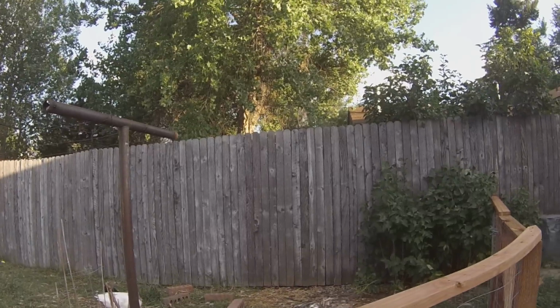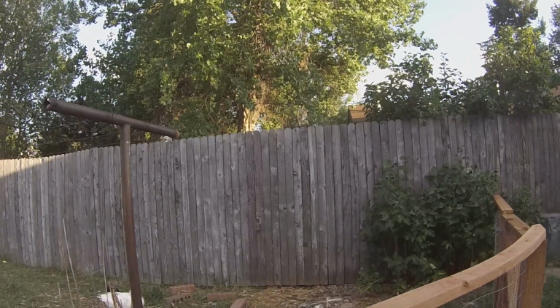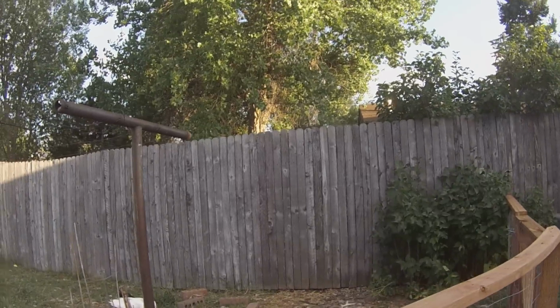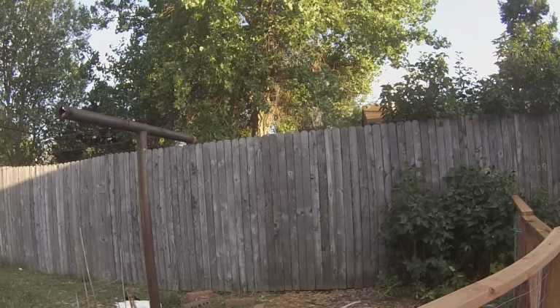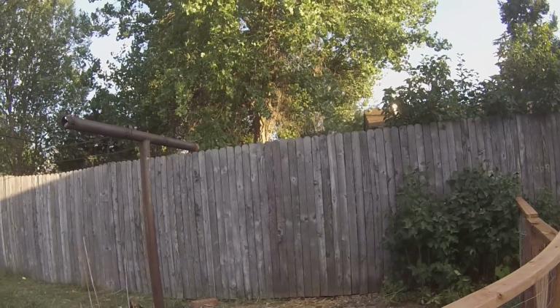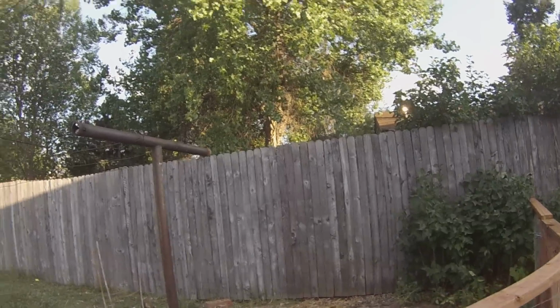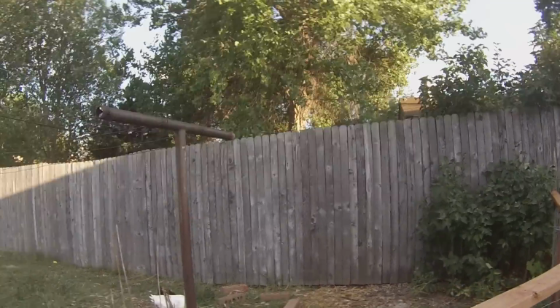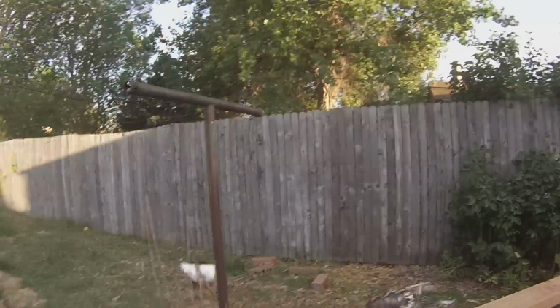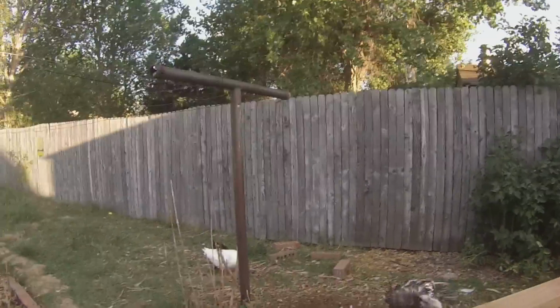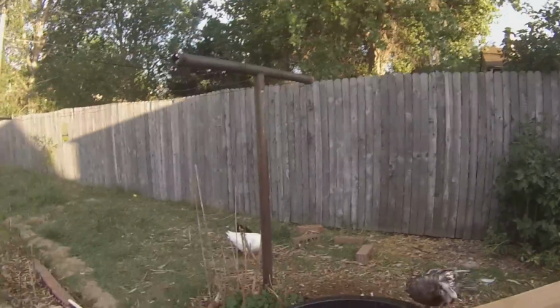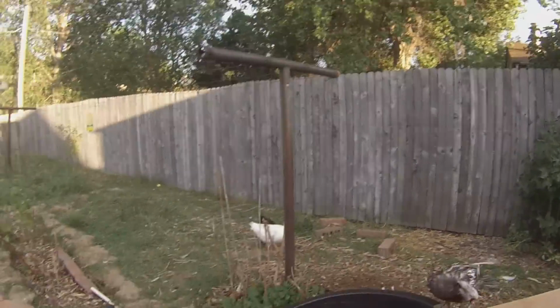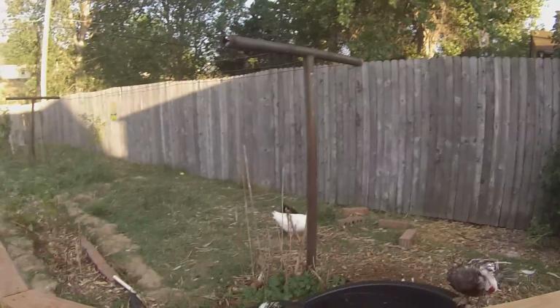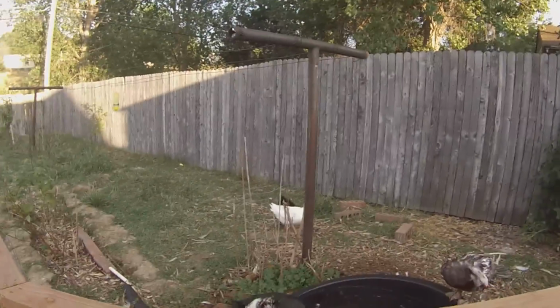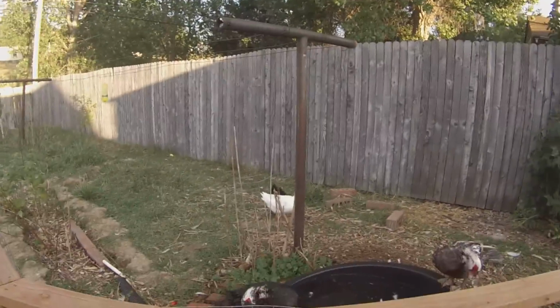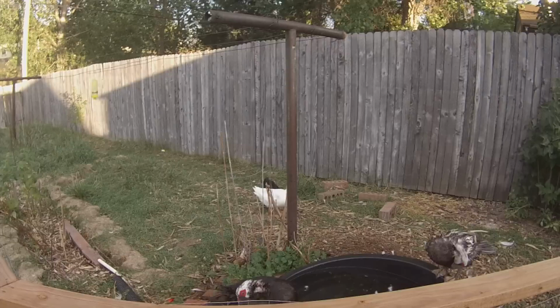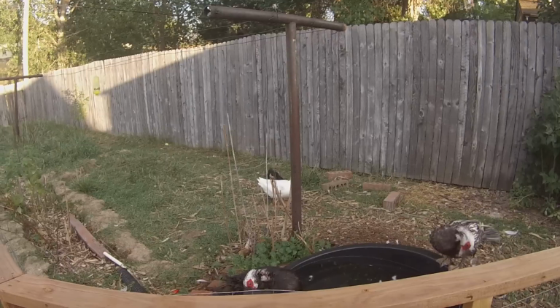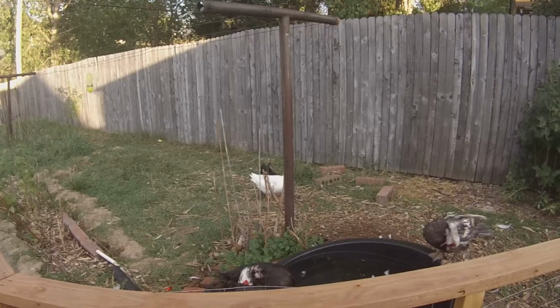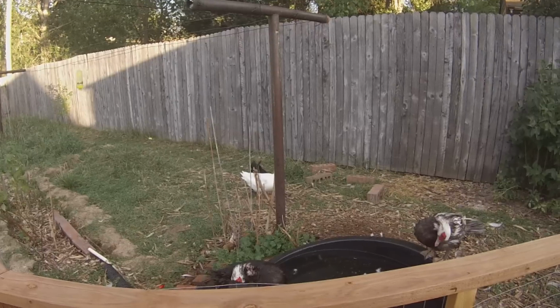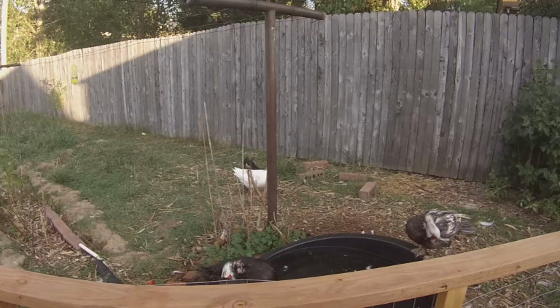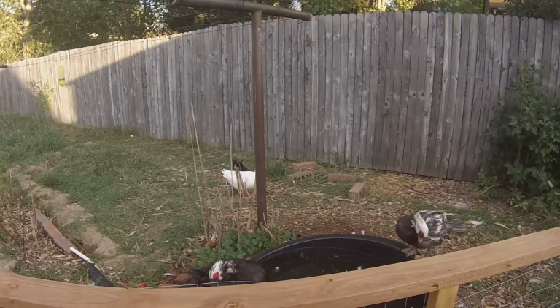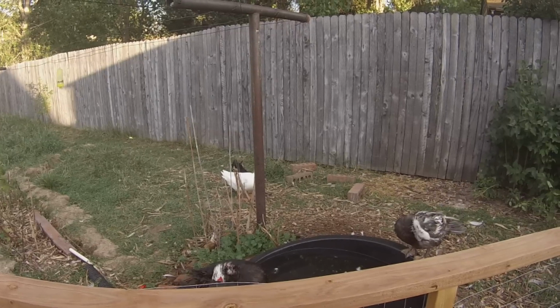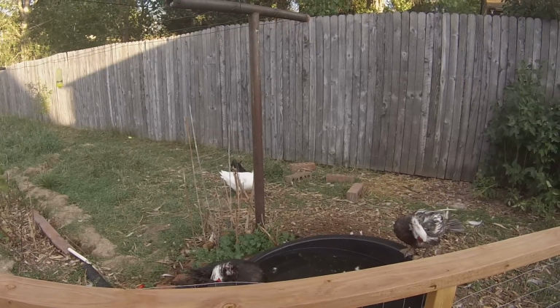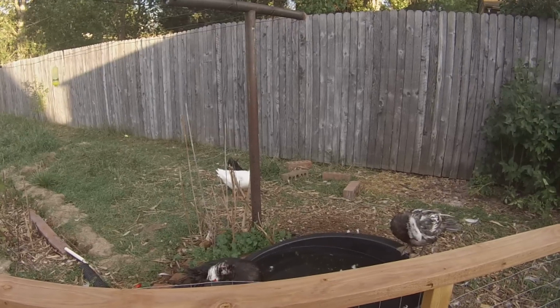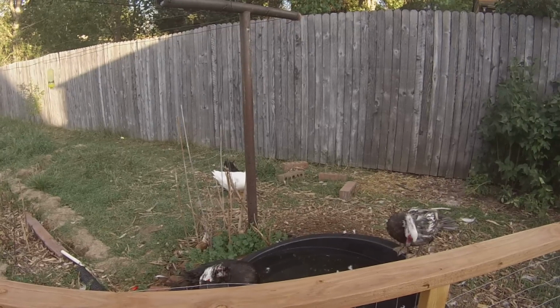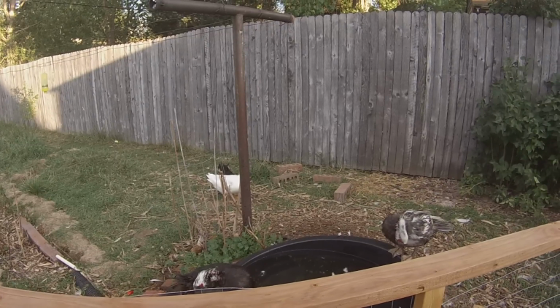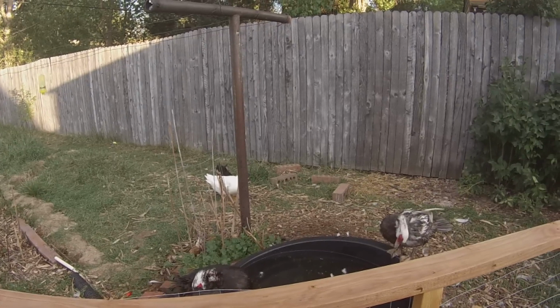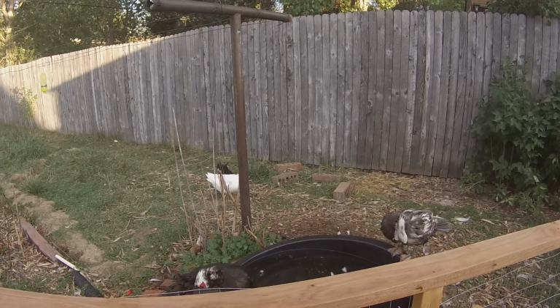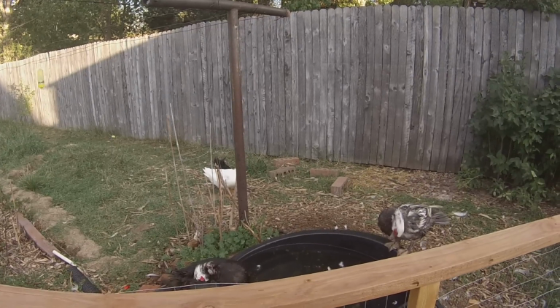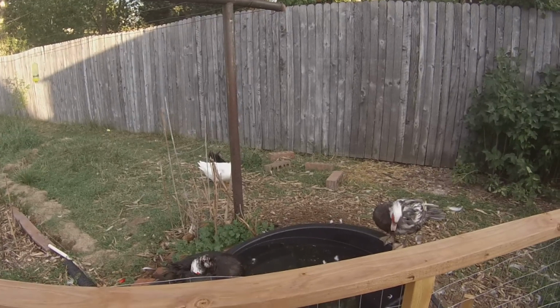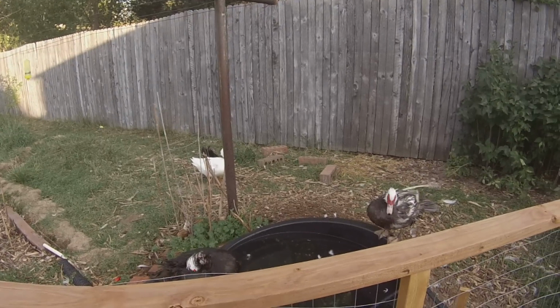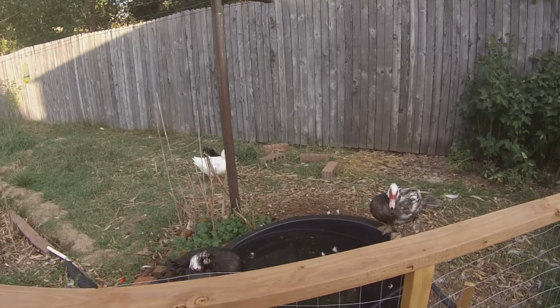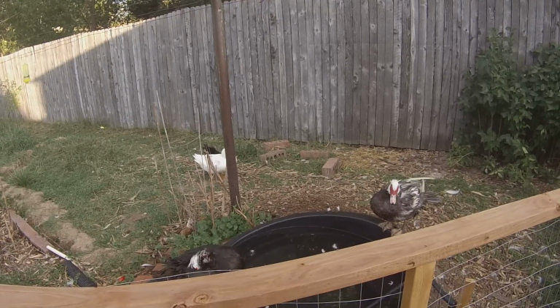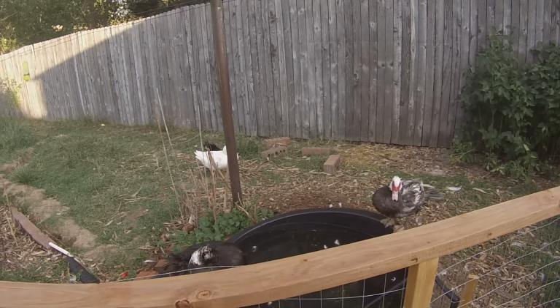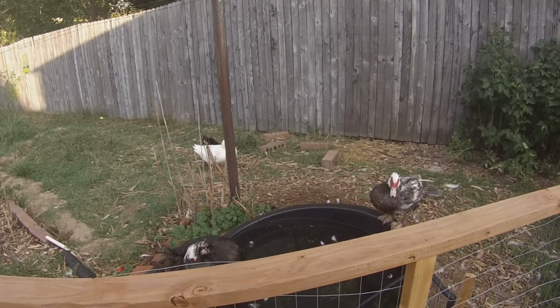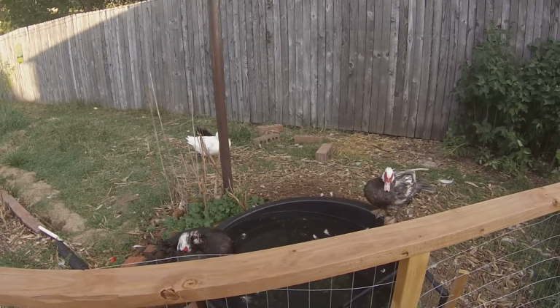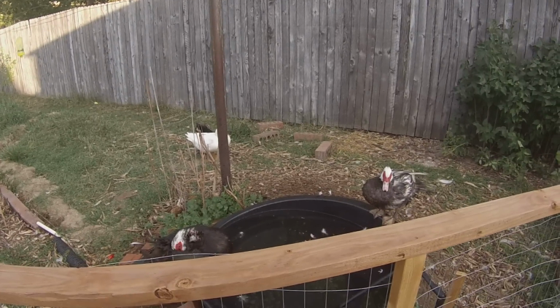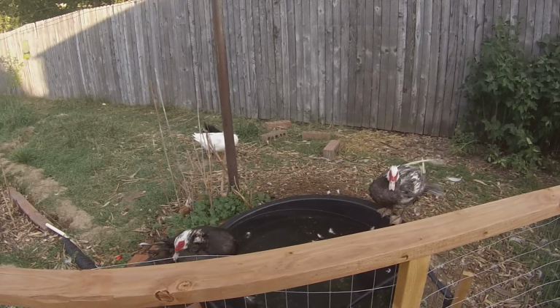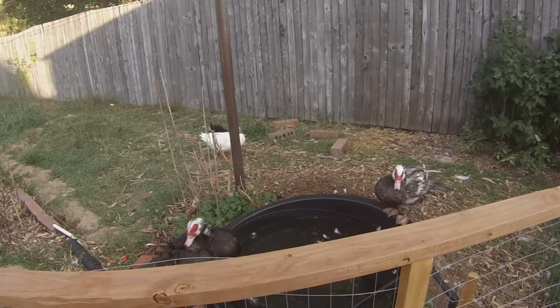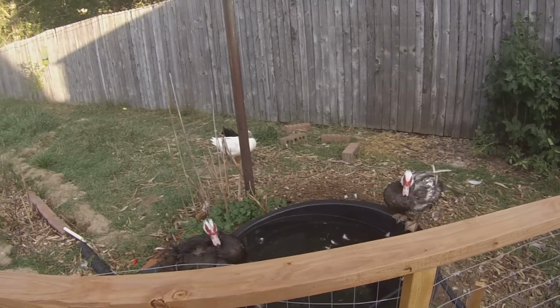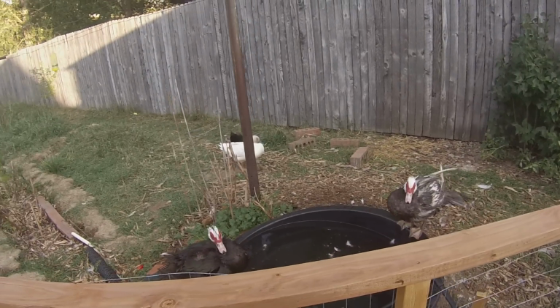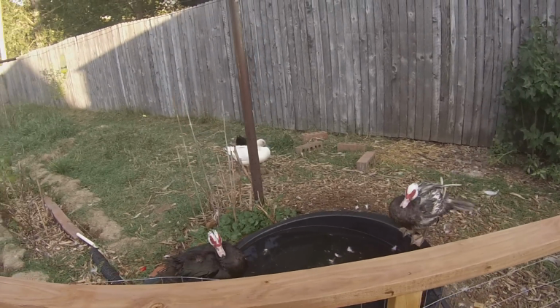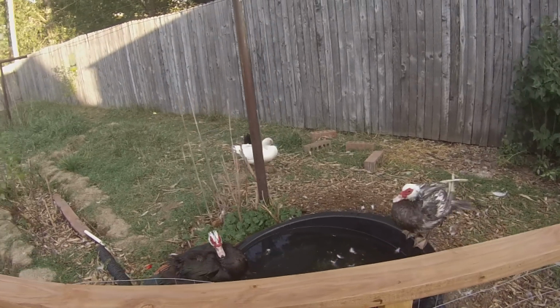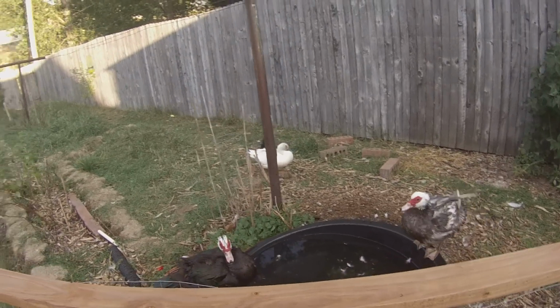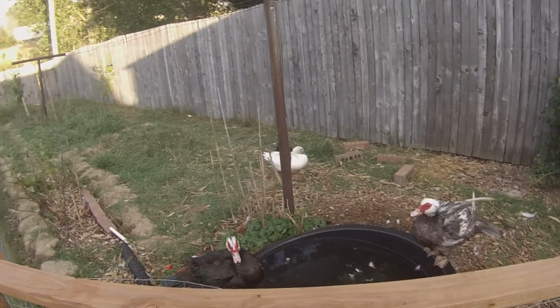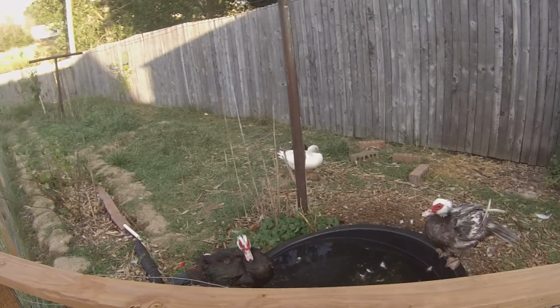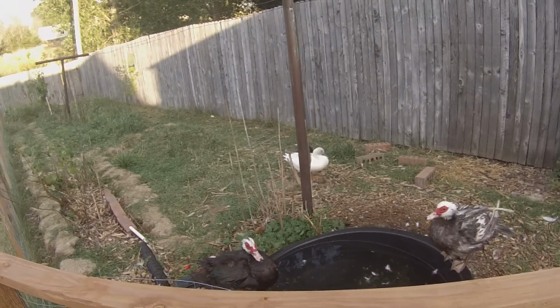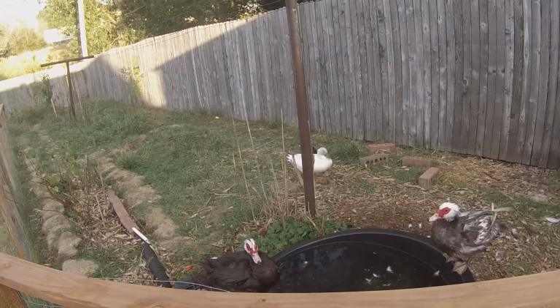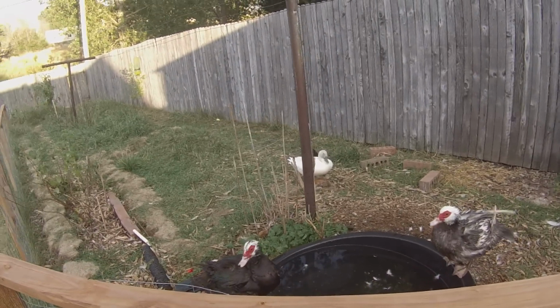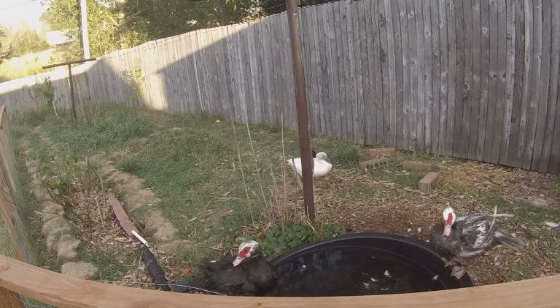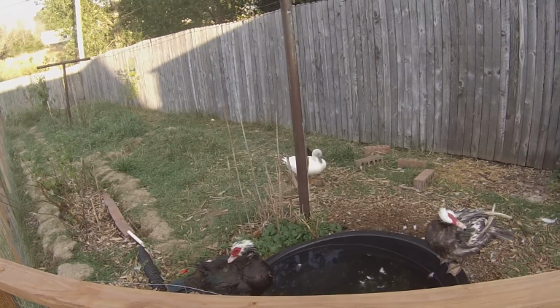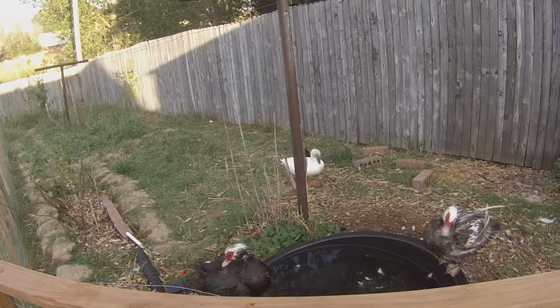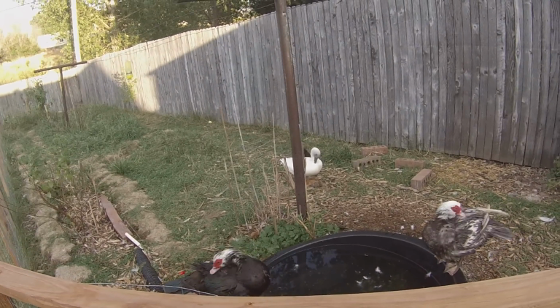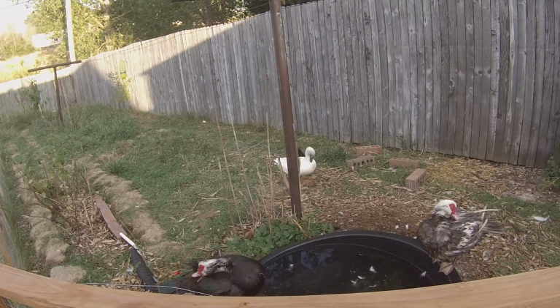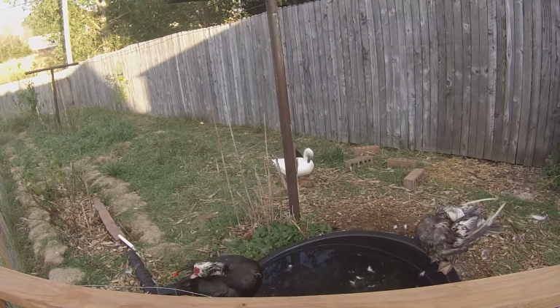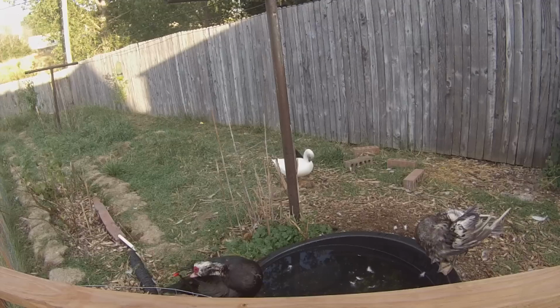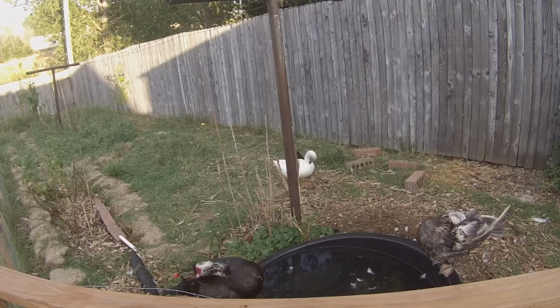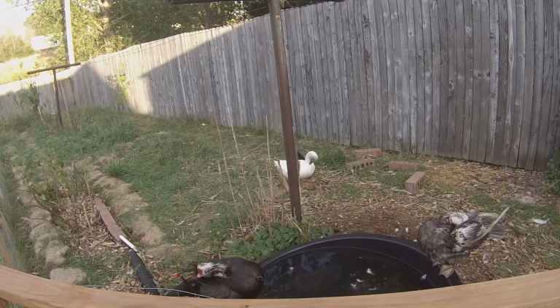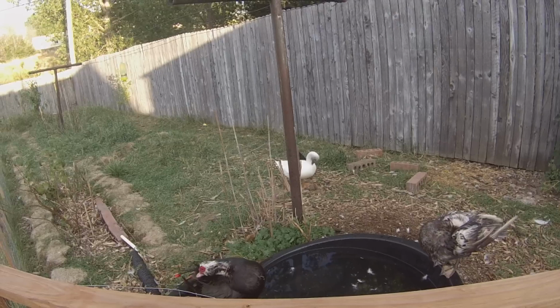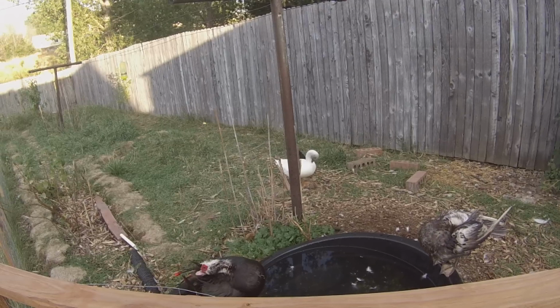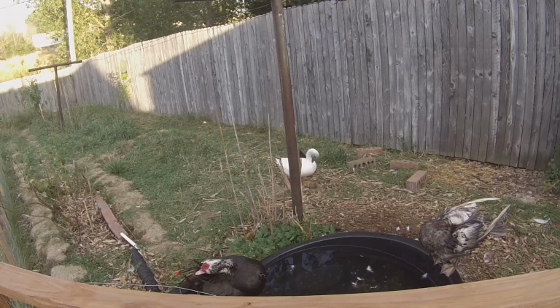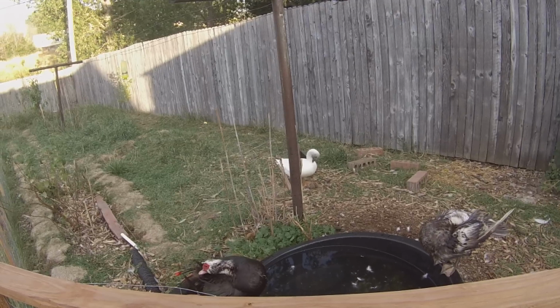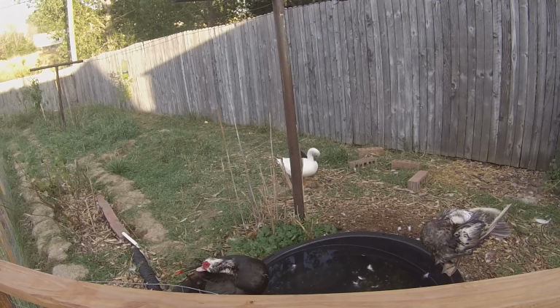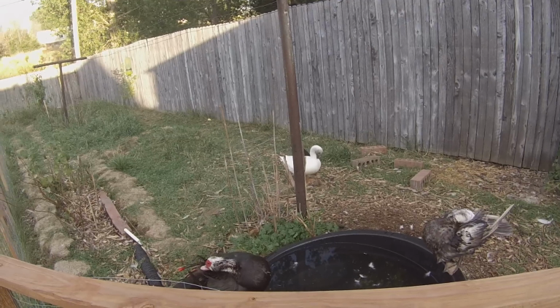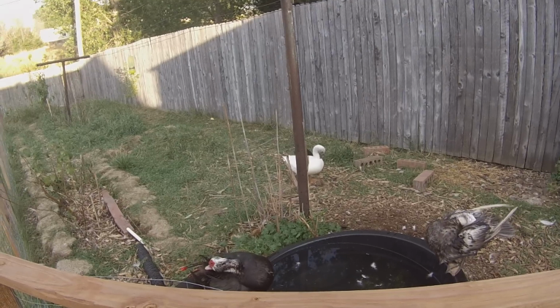Hello, this is a quick video about bumblefoot and how to treat it without using surgery.